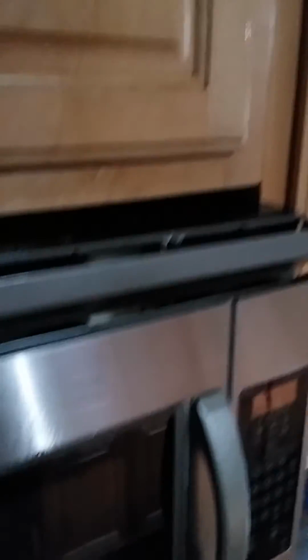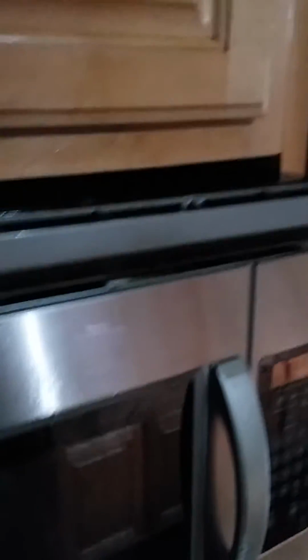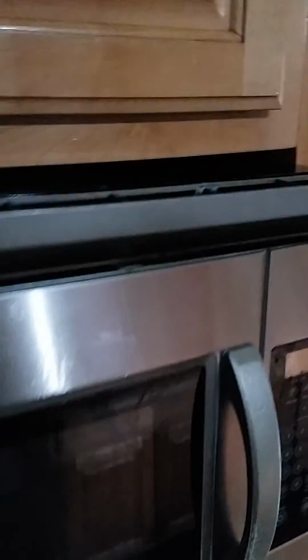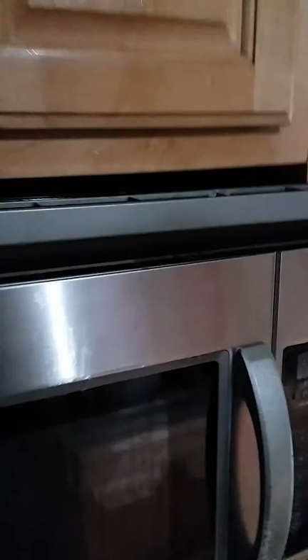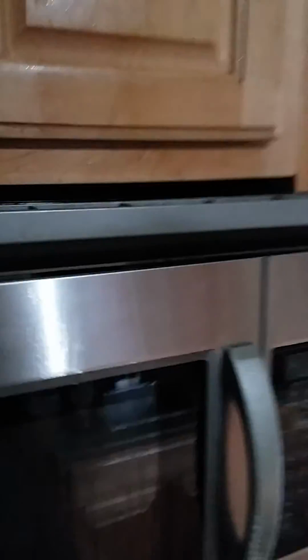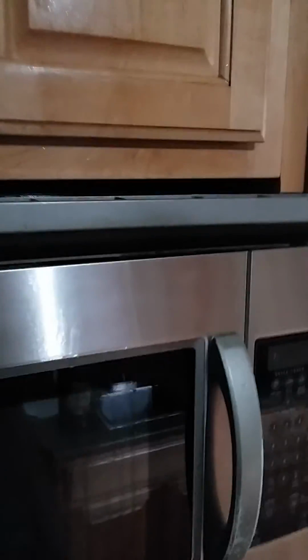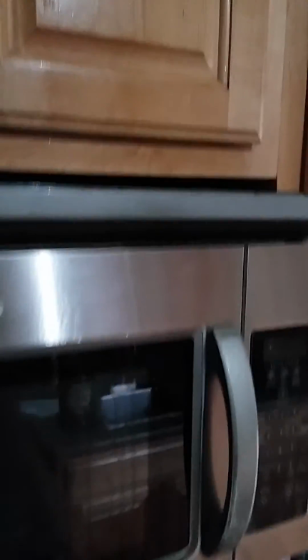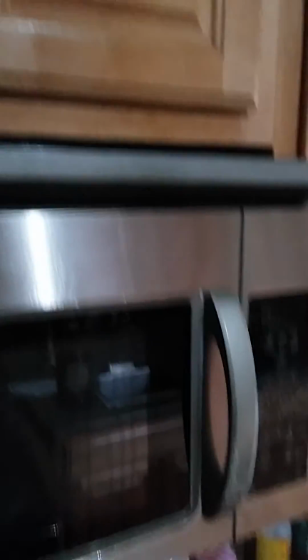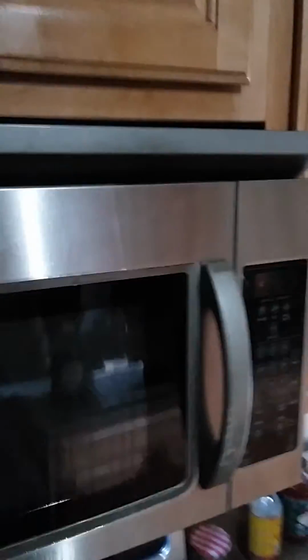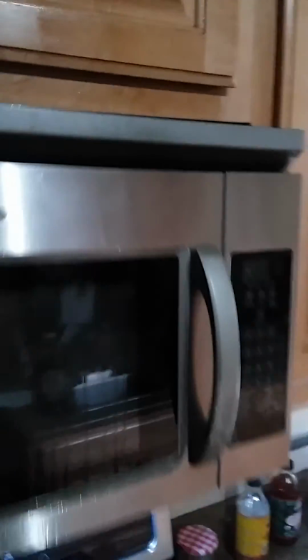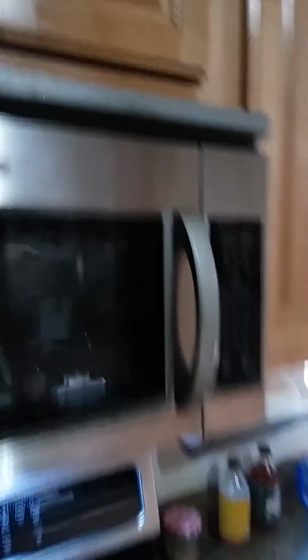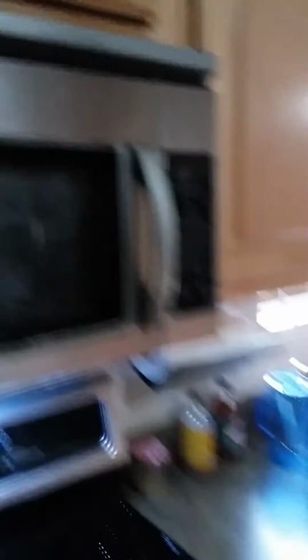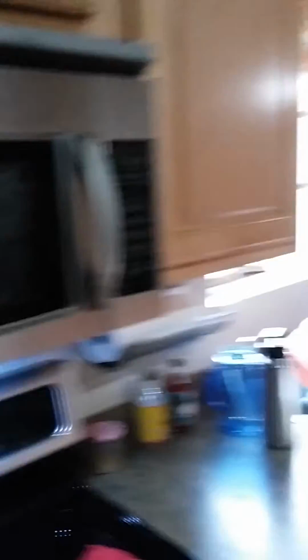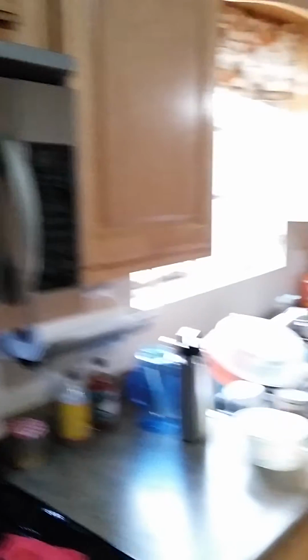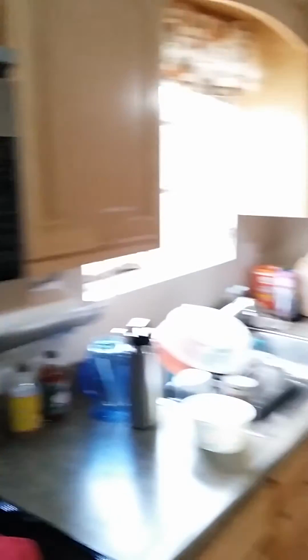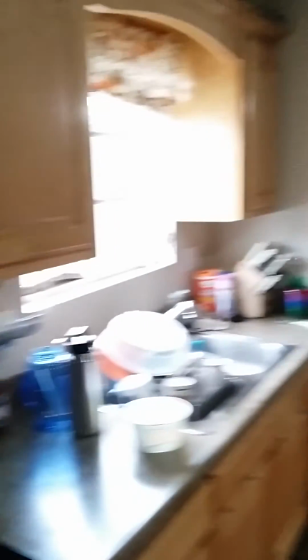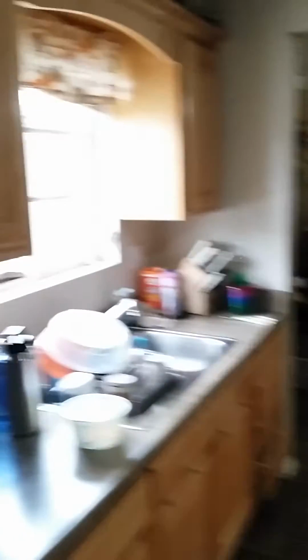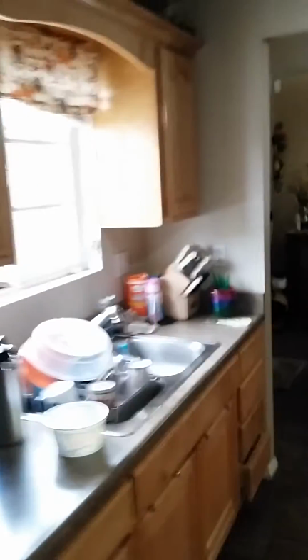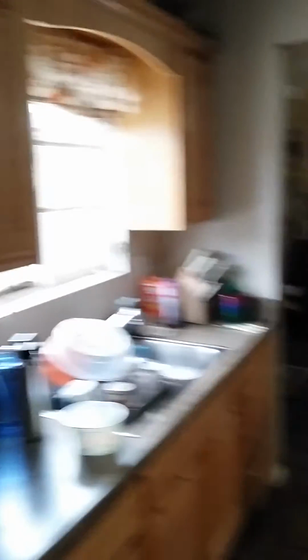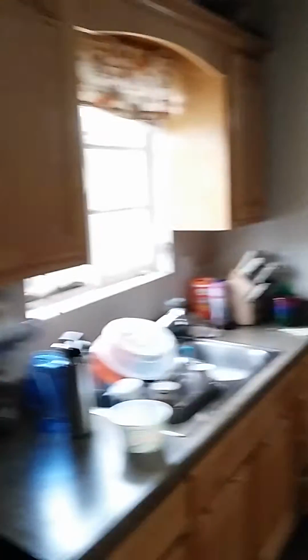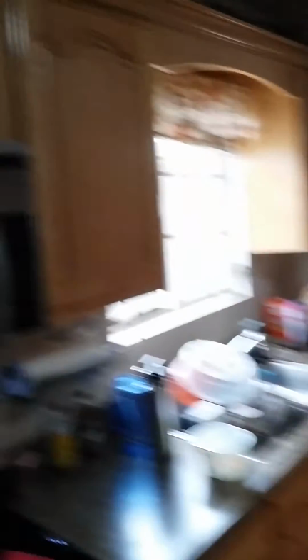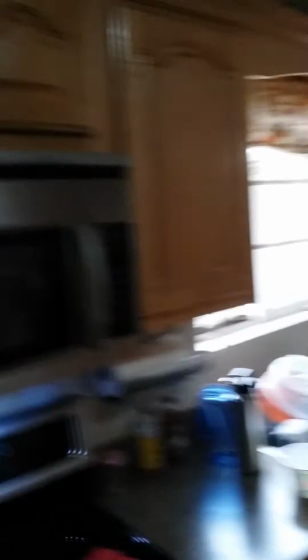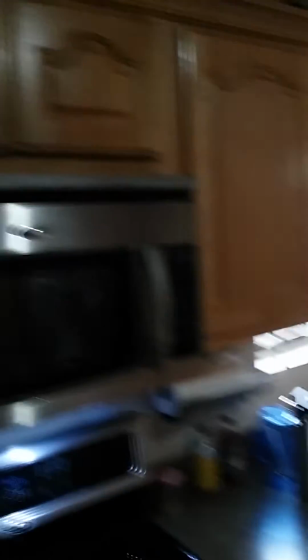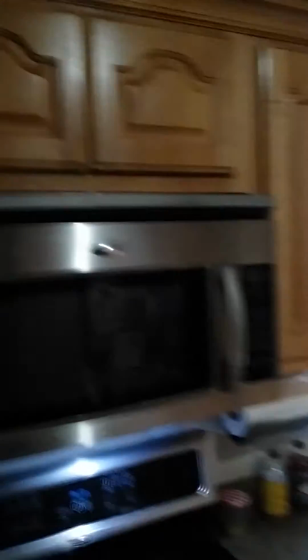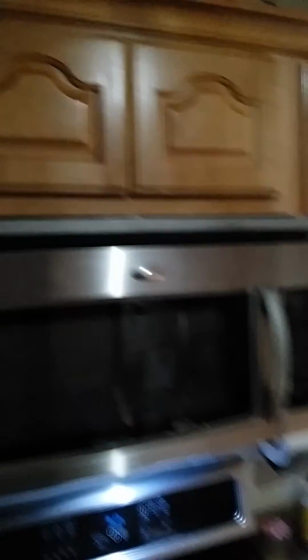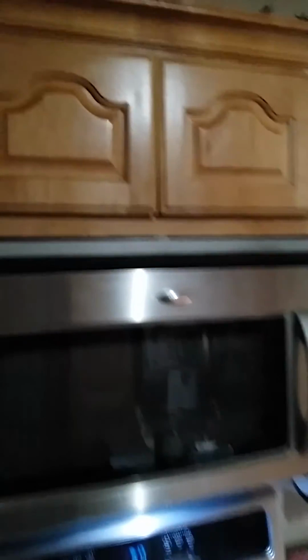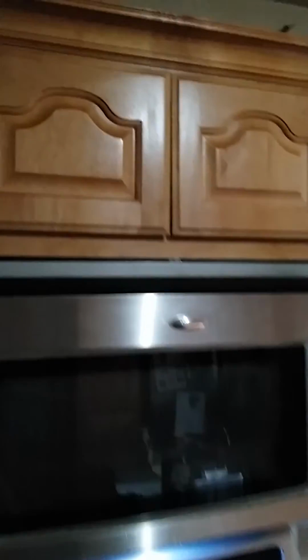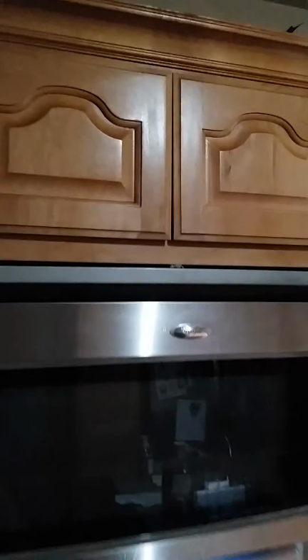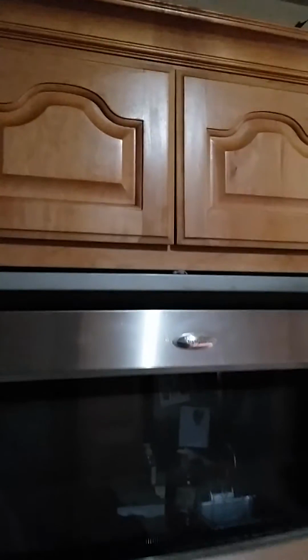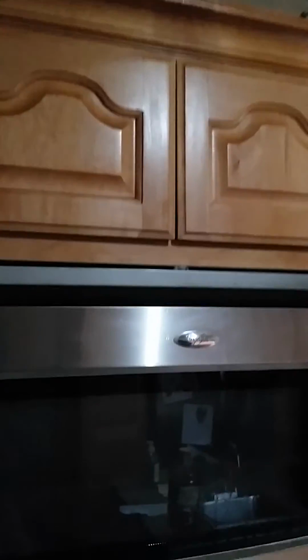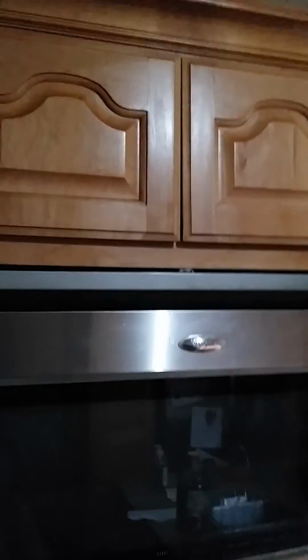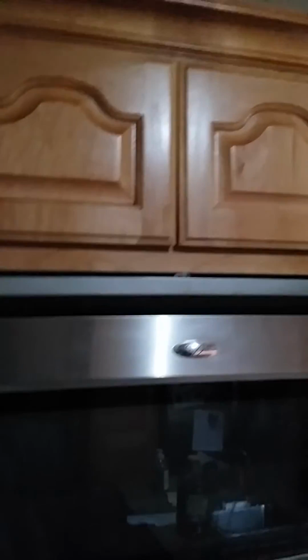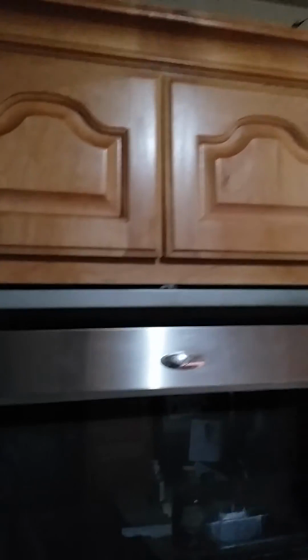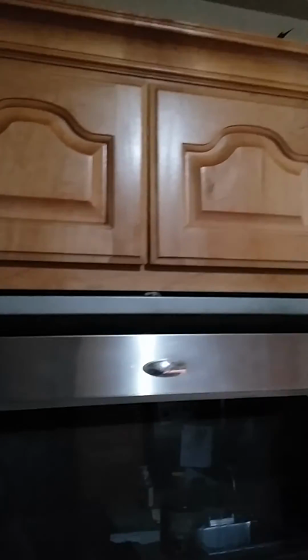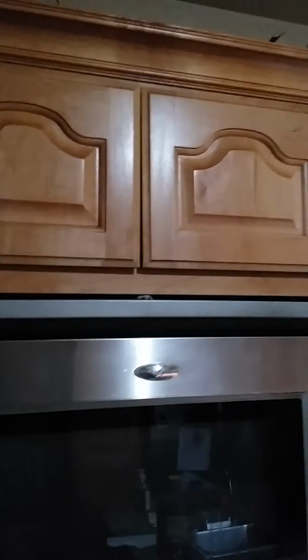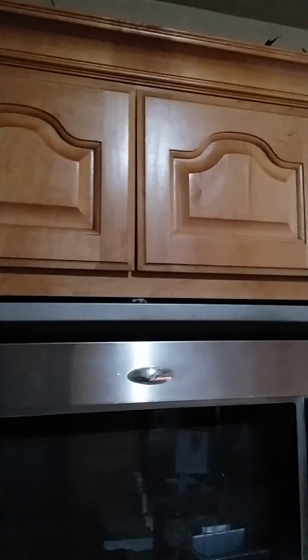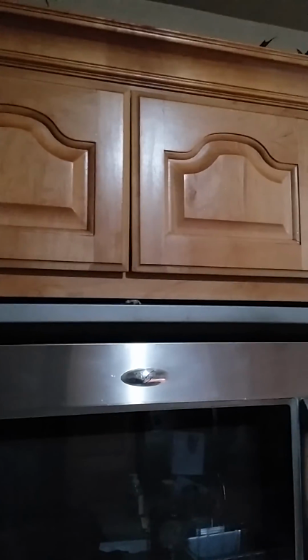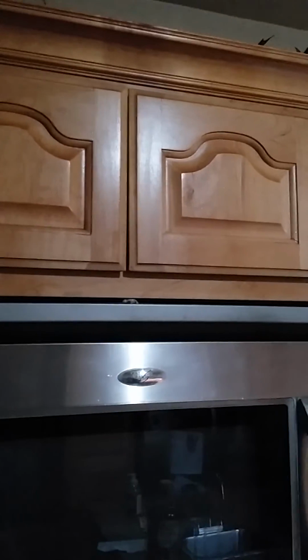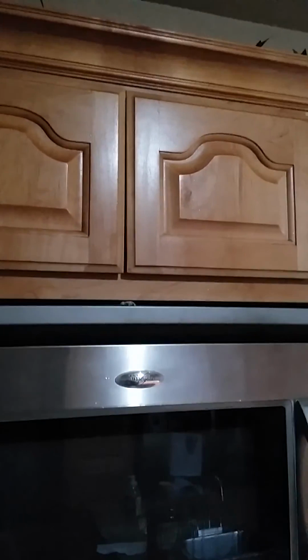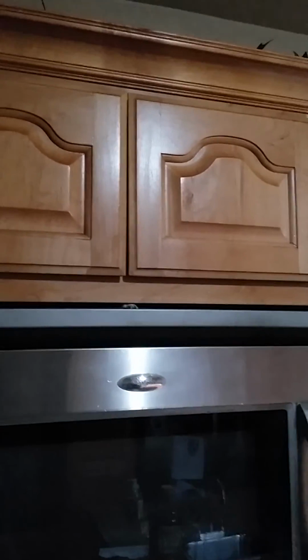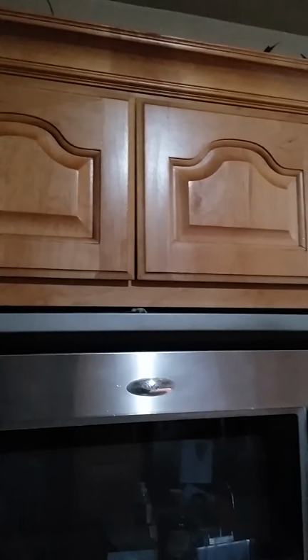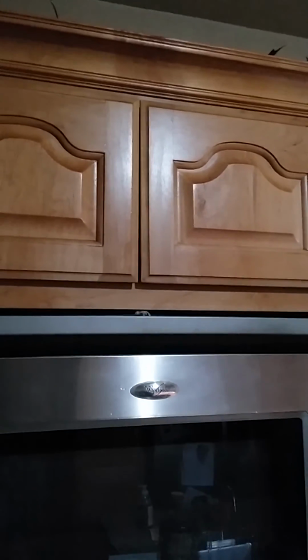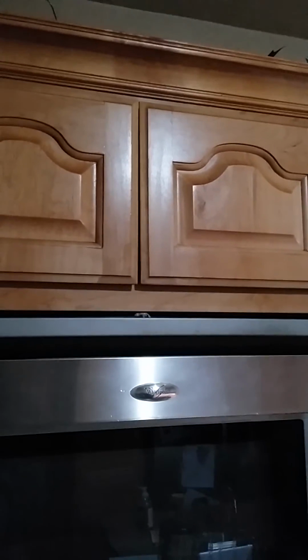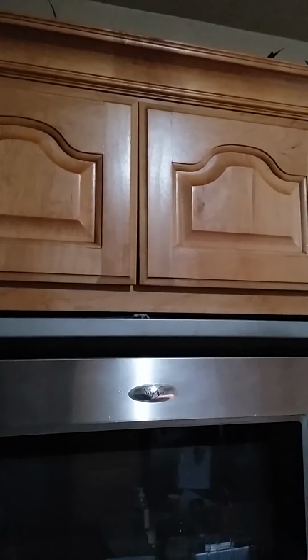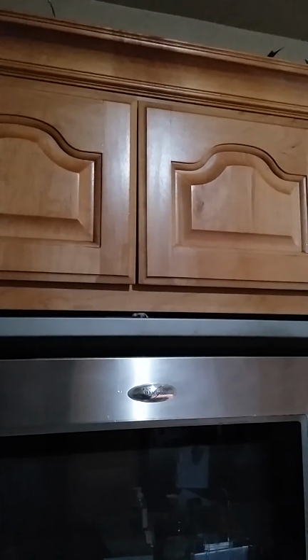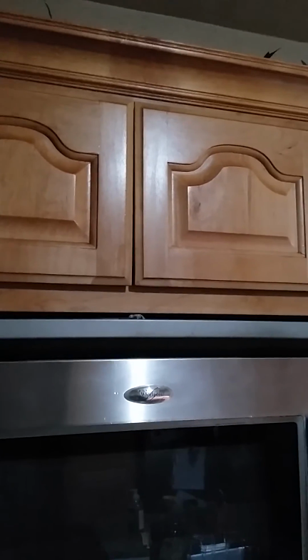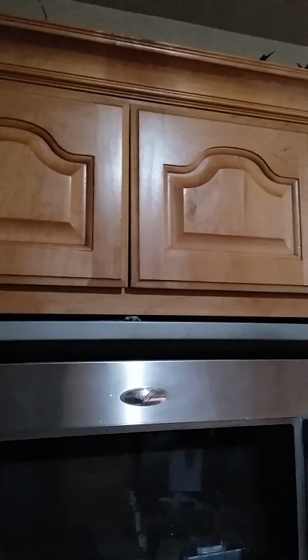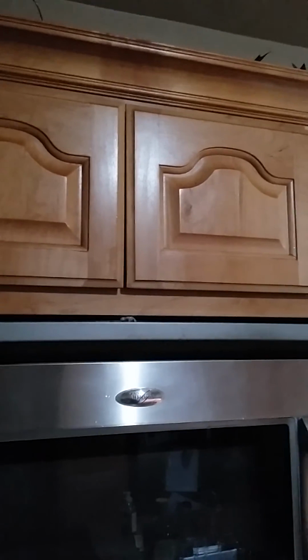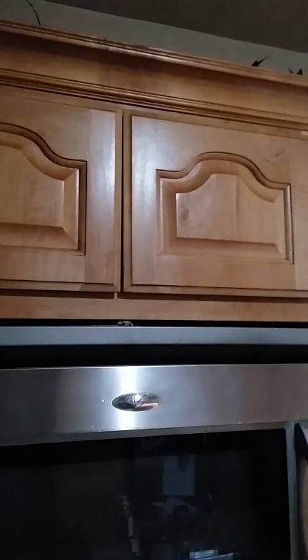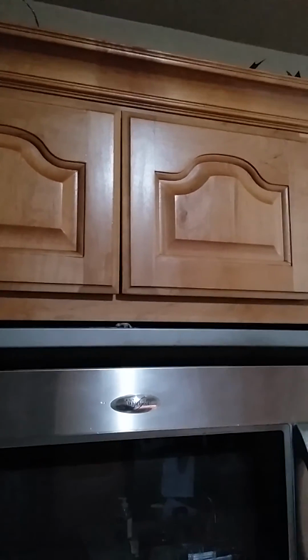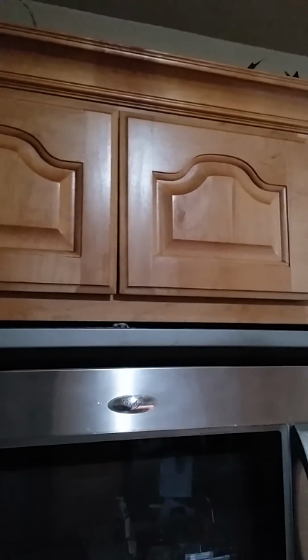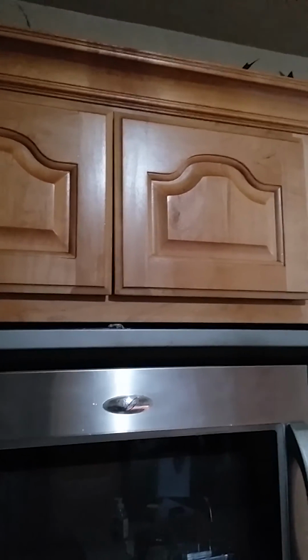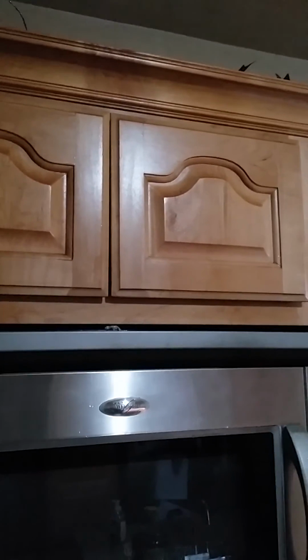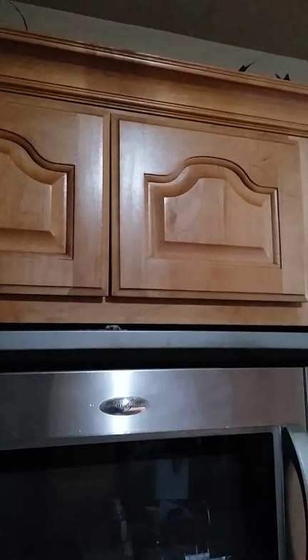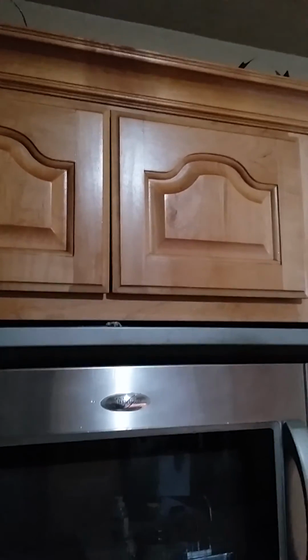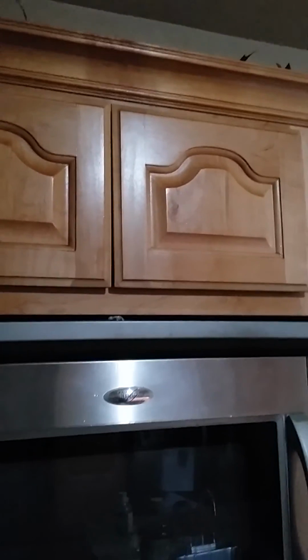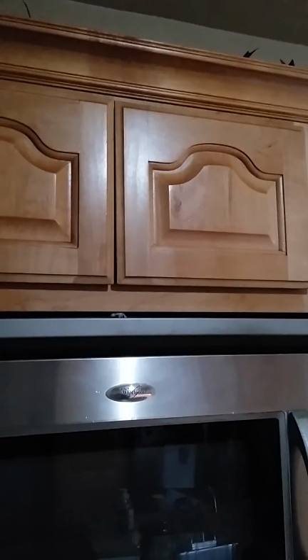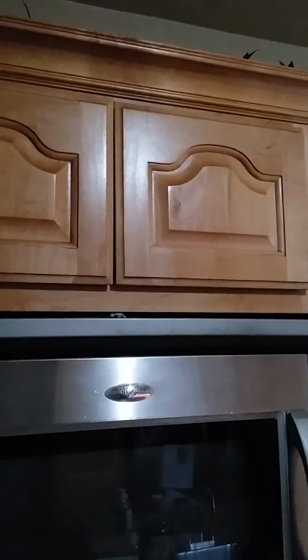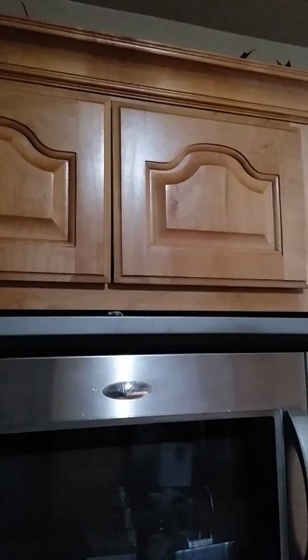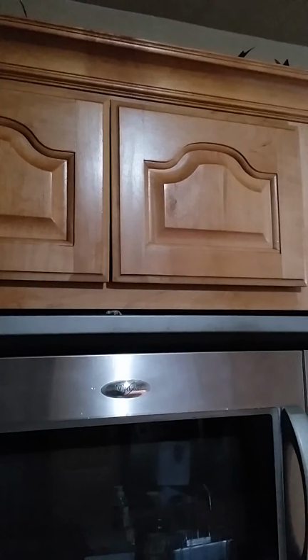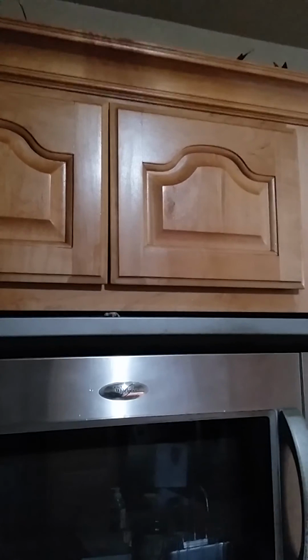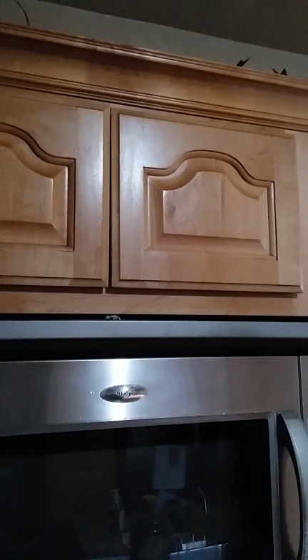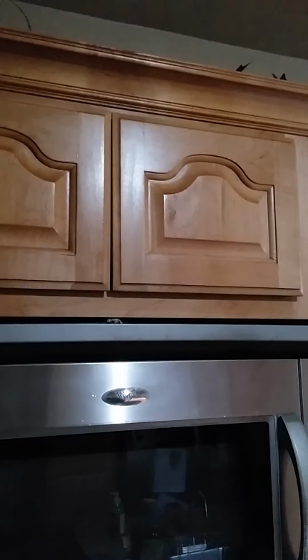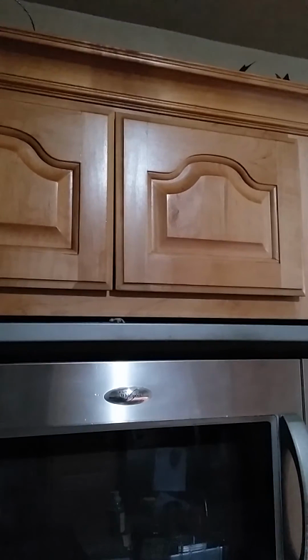I think this is a great tip for you guys. I know how hard it is sometimes to clean these cabinets, but look at that — it's not shiny anymore. It will work for you.